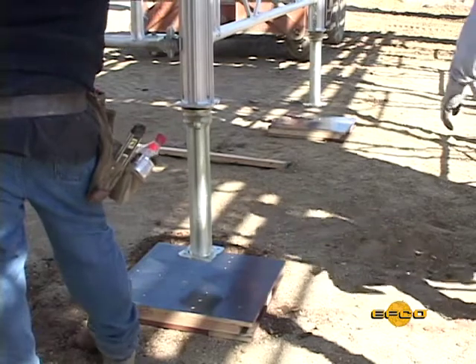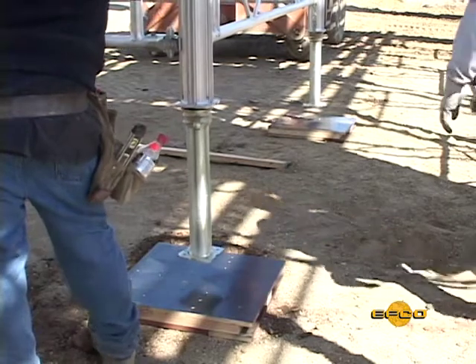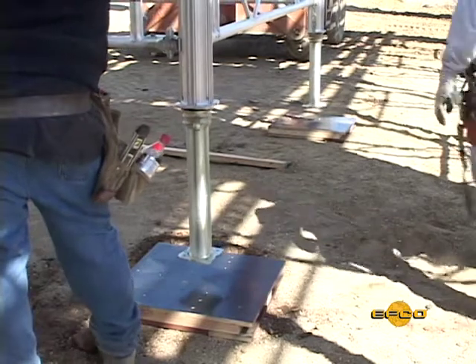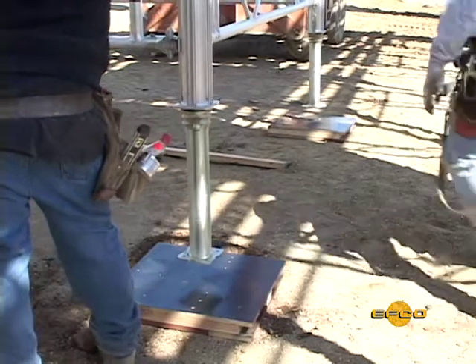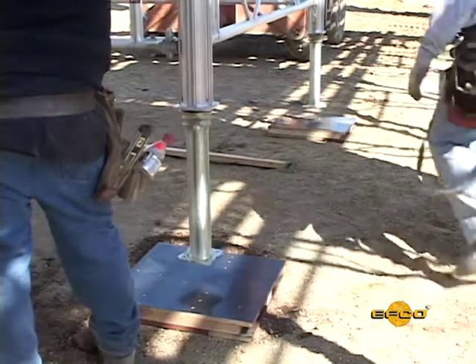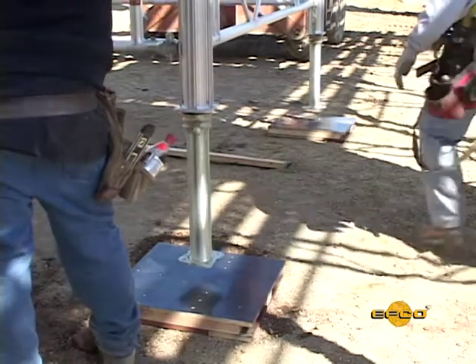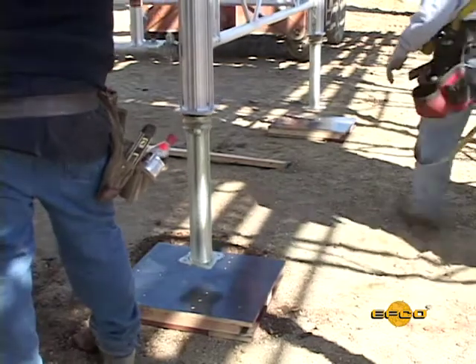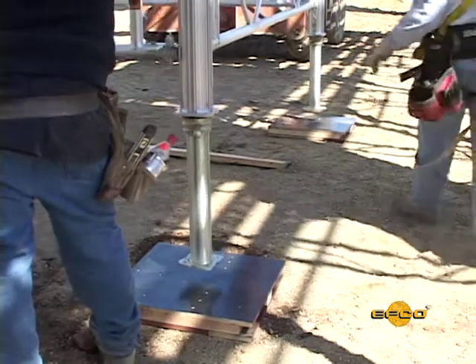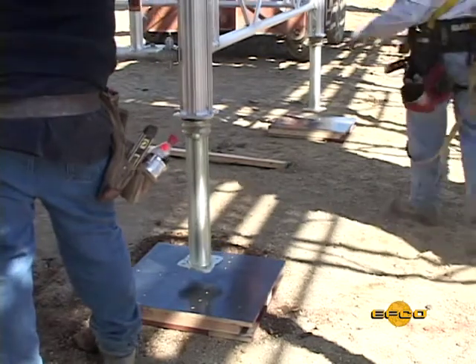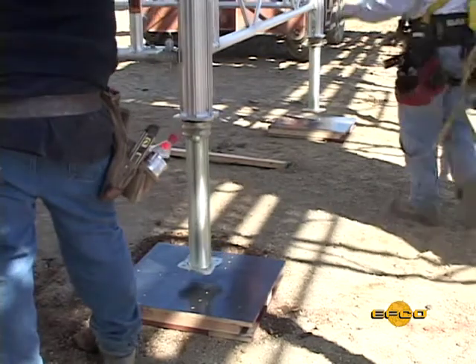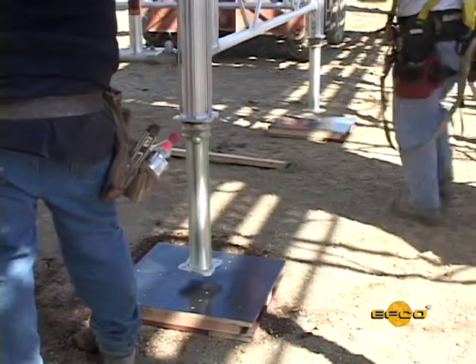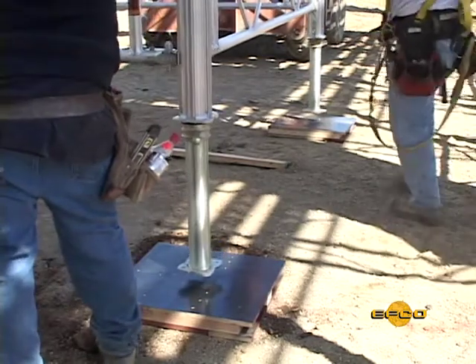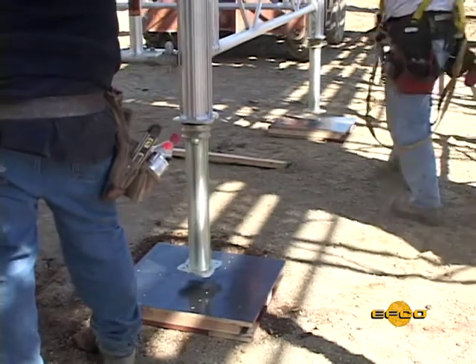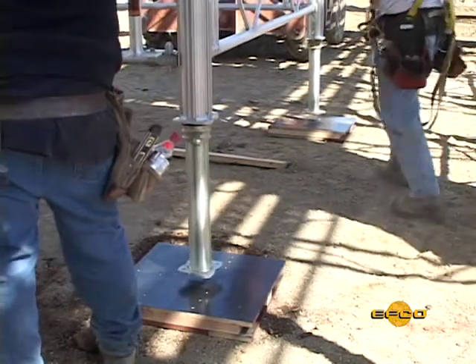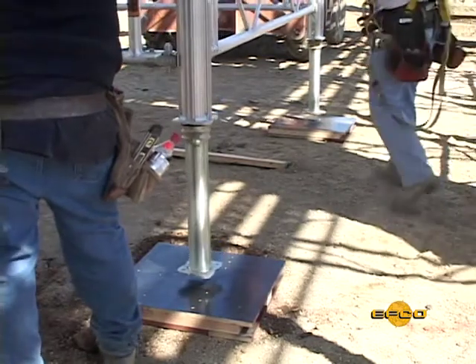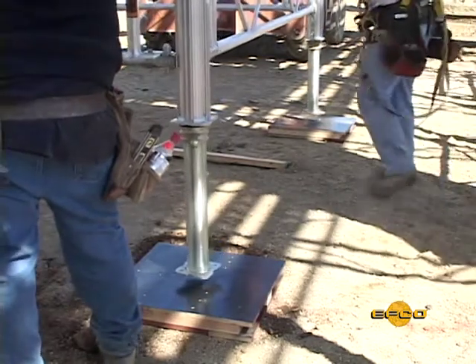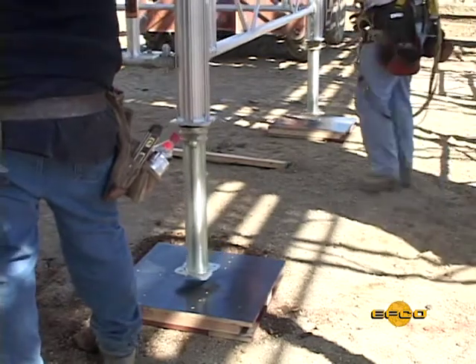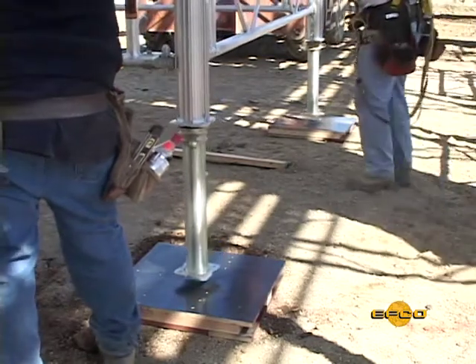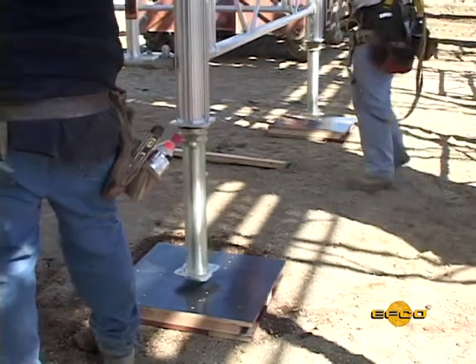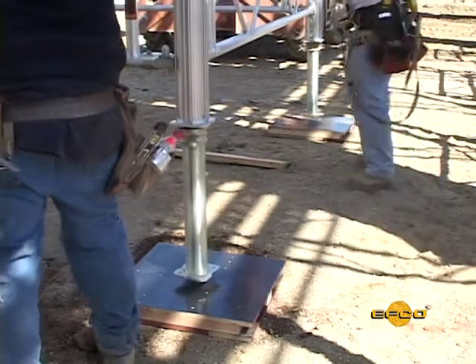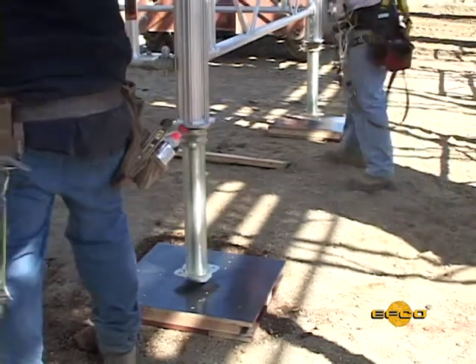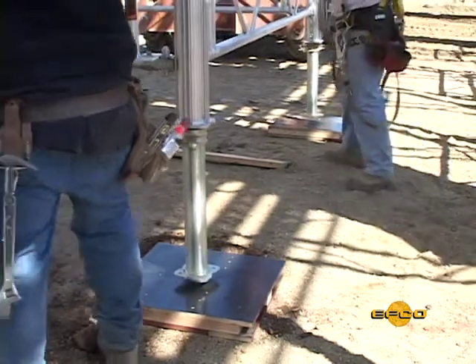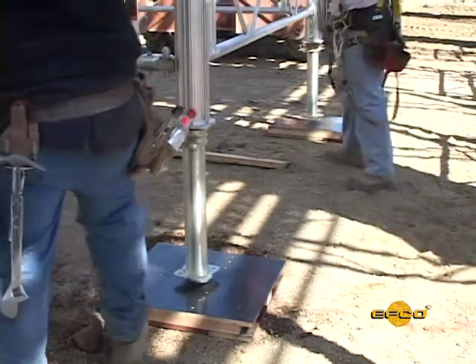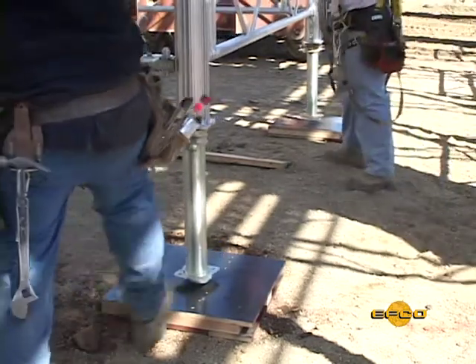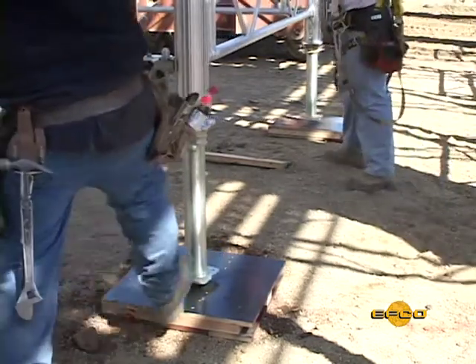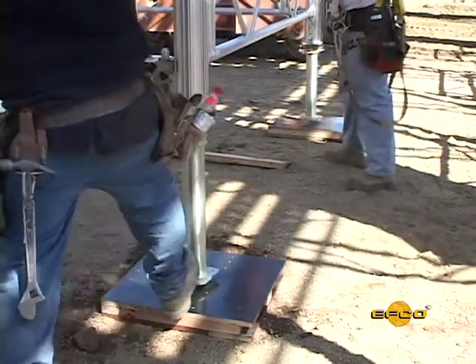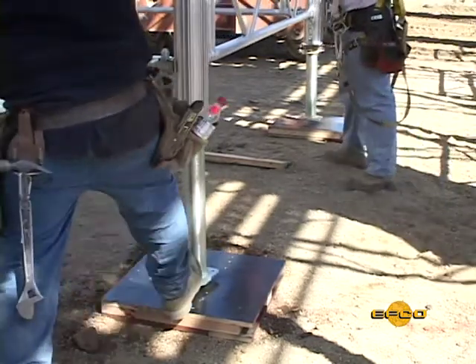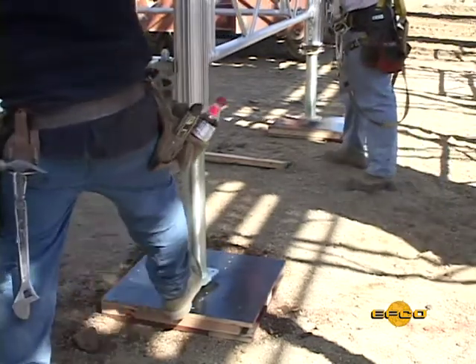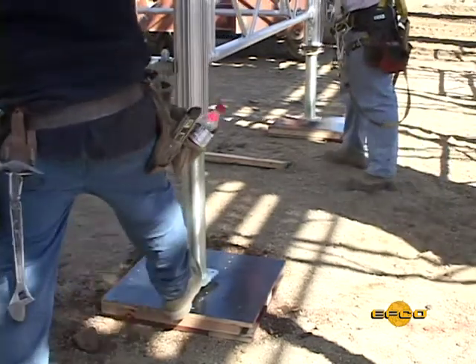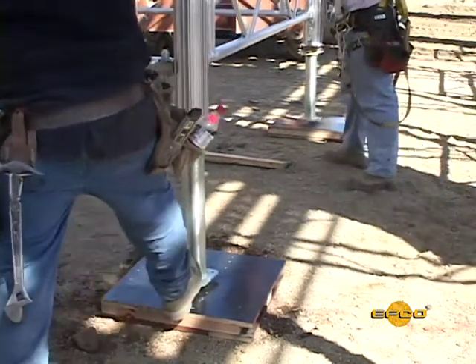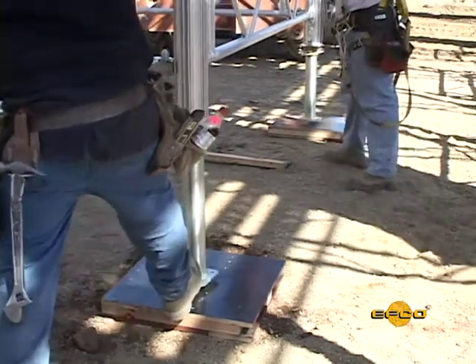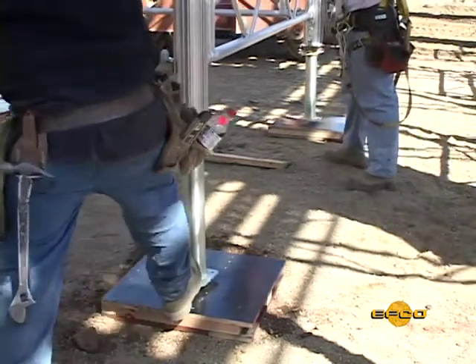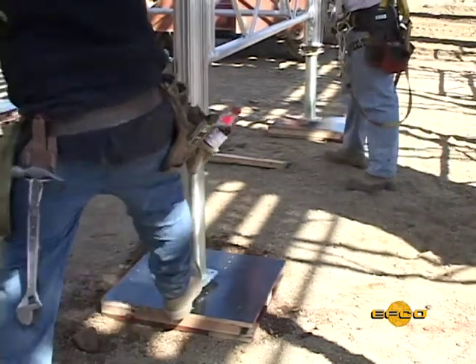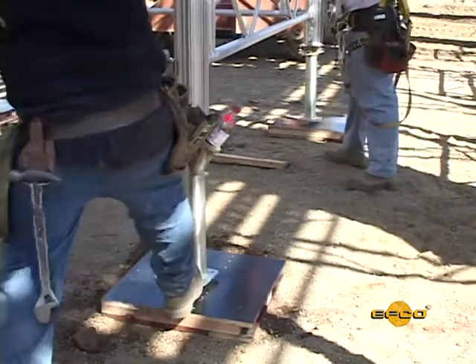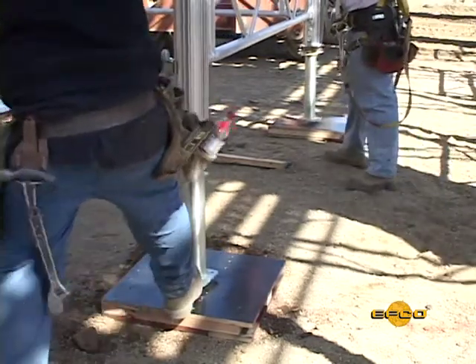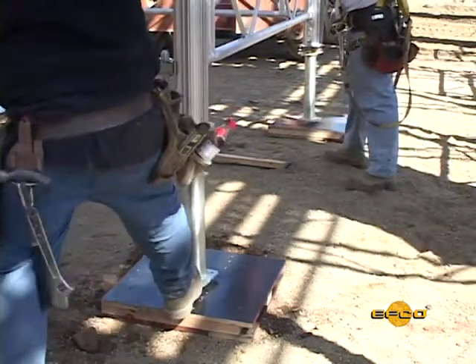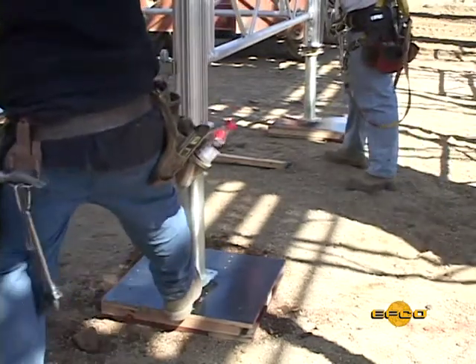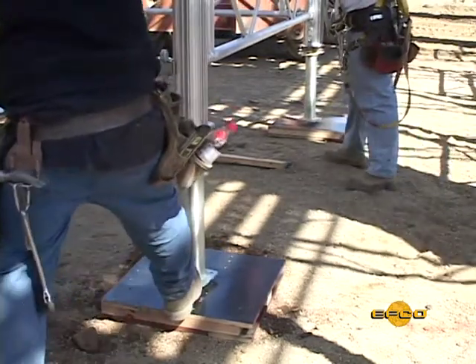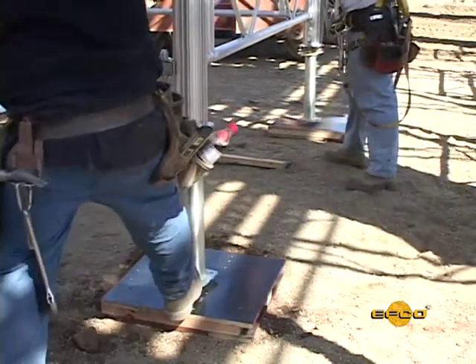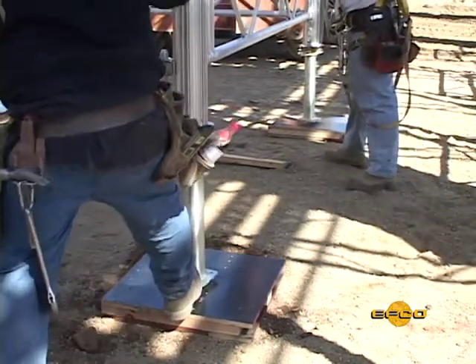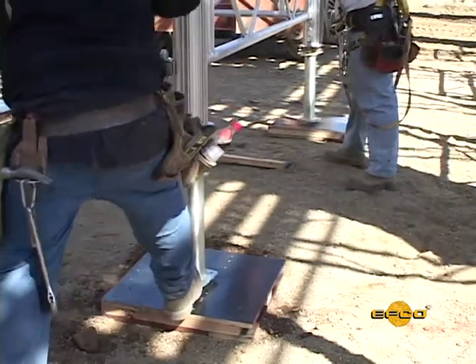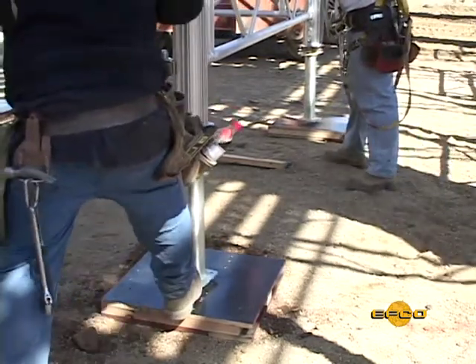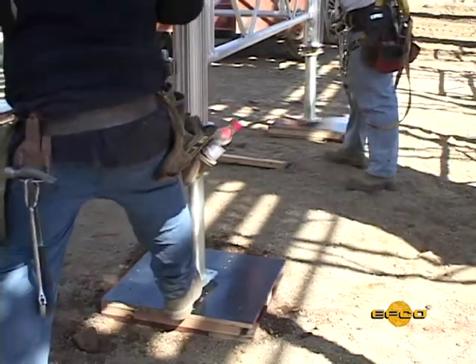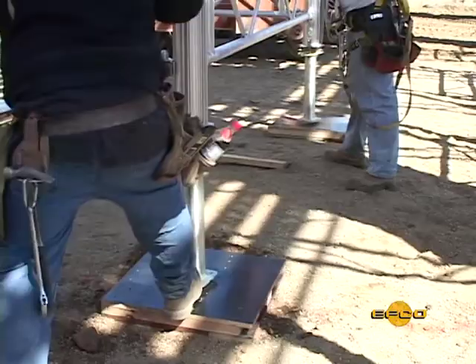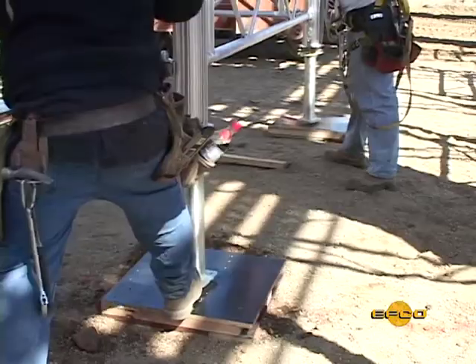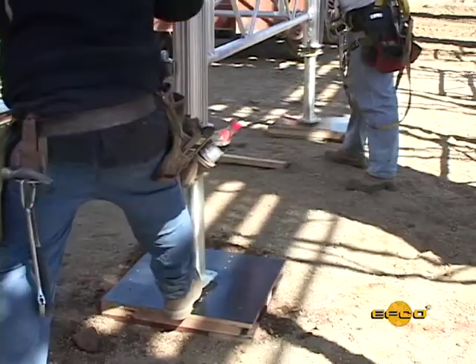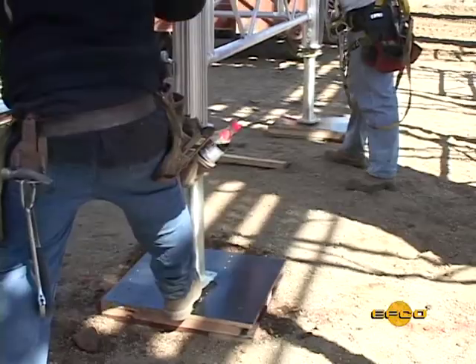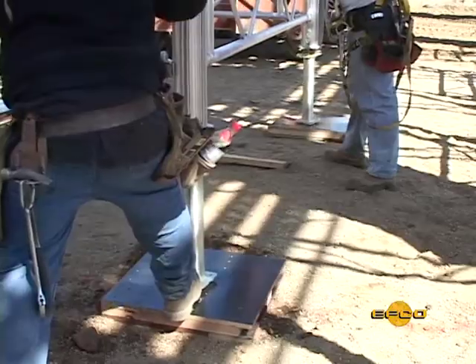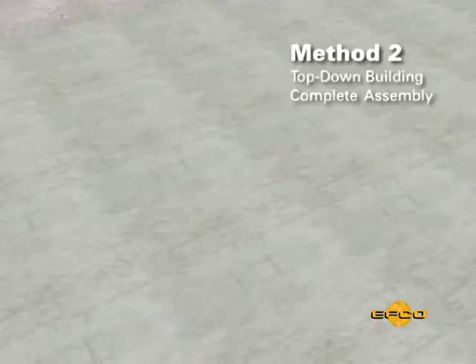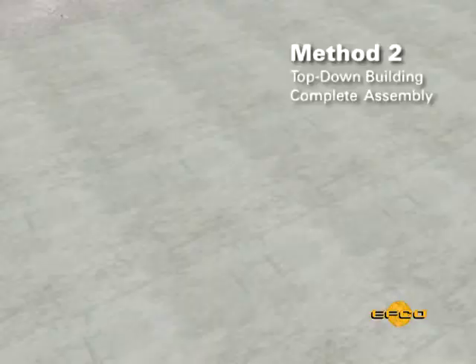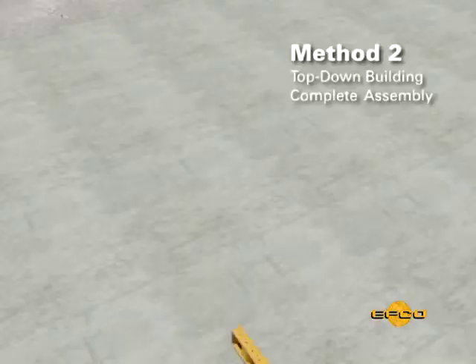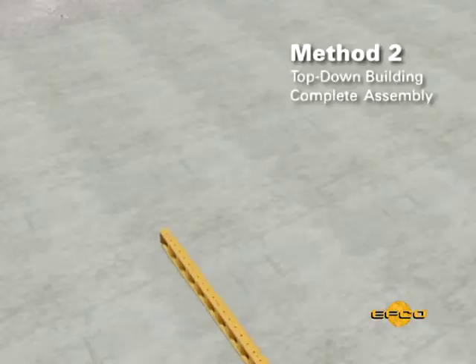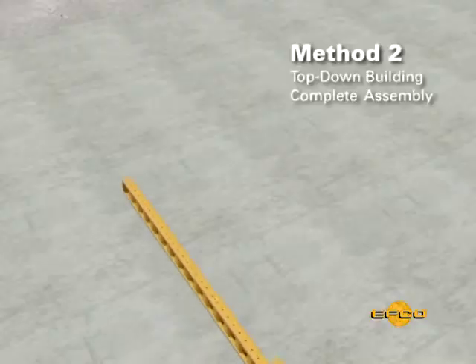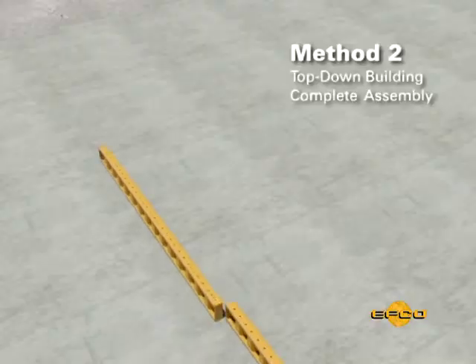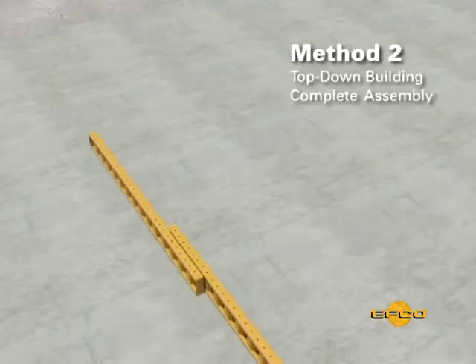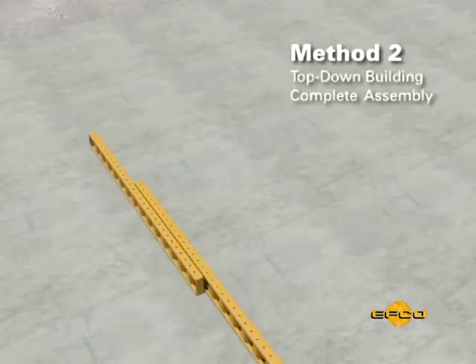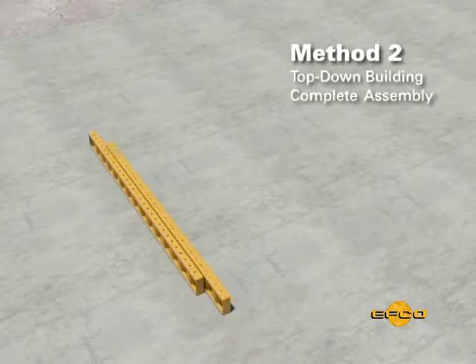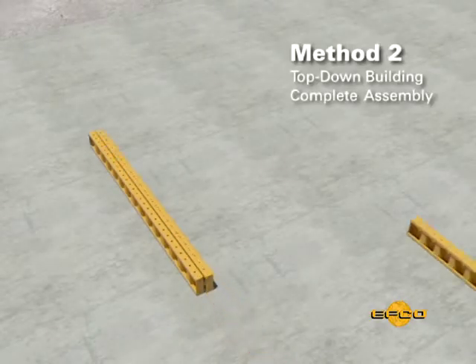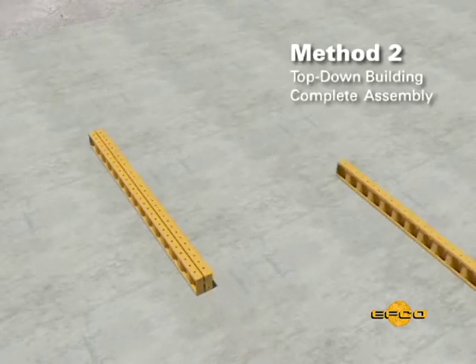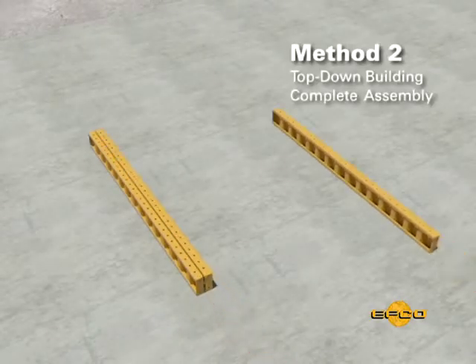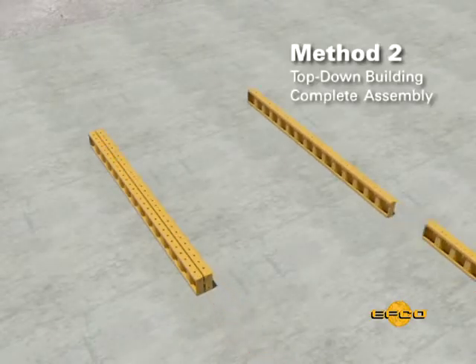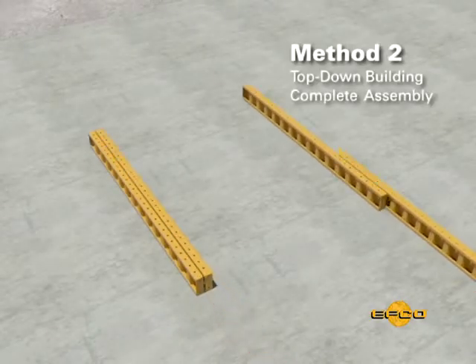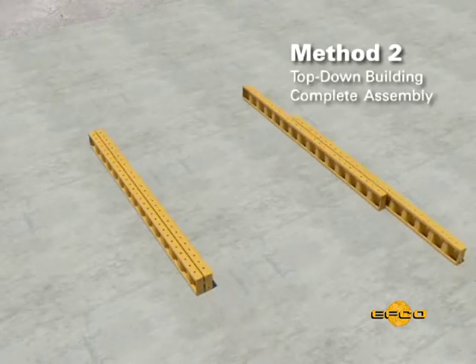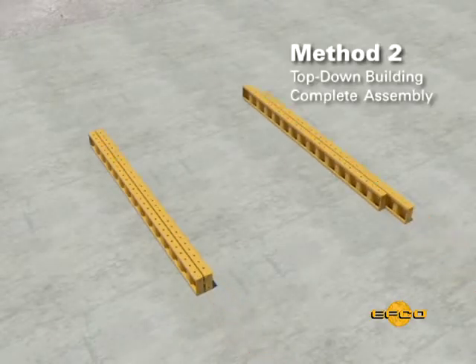Add bottom jacks to the last module of the tower before it is tilted up.